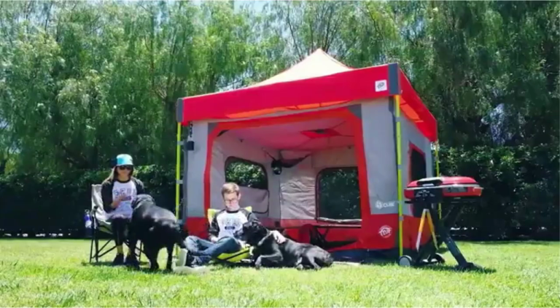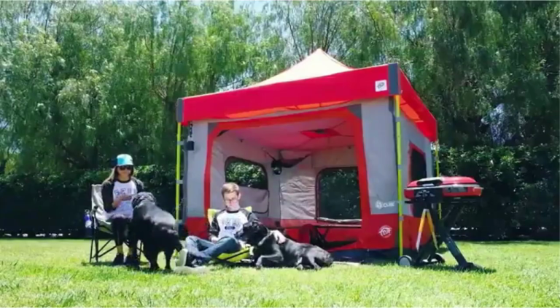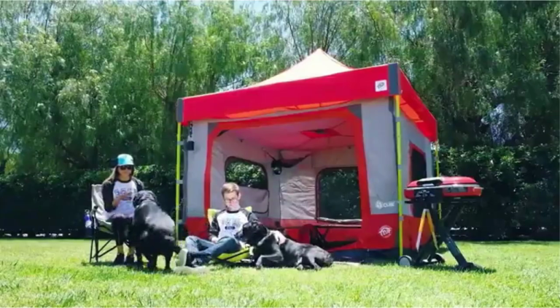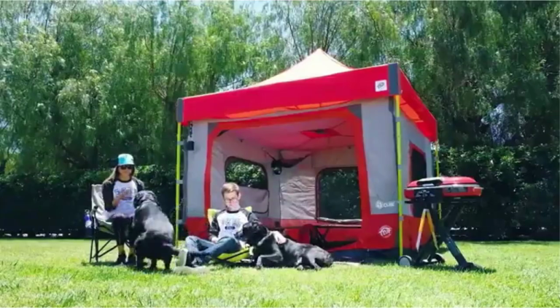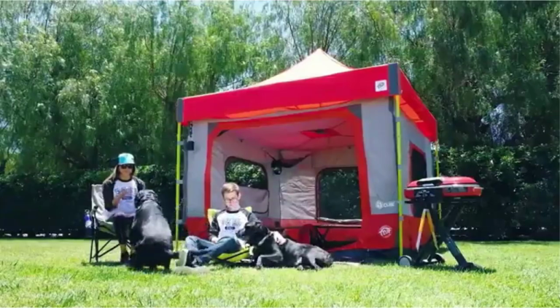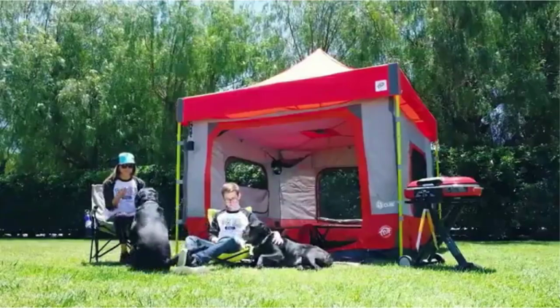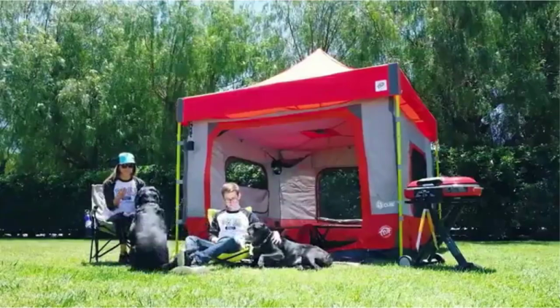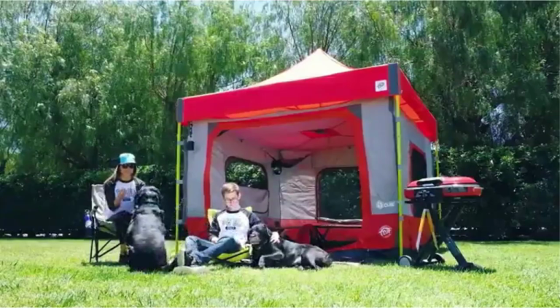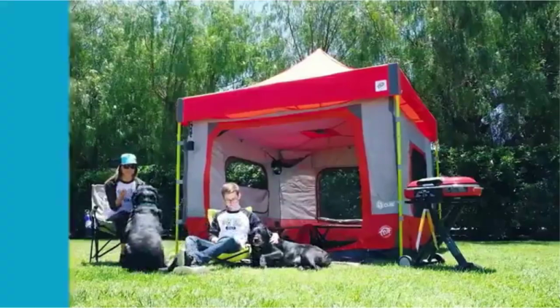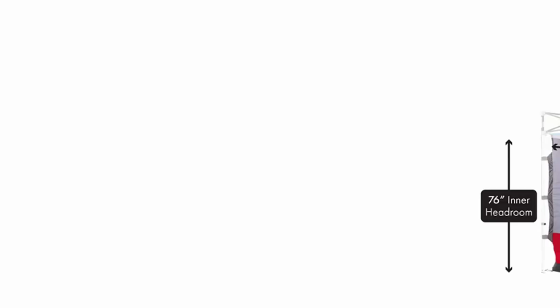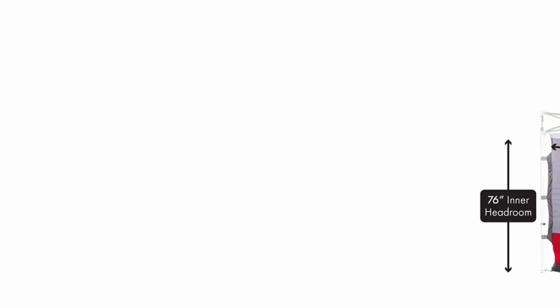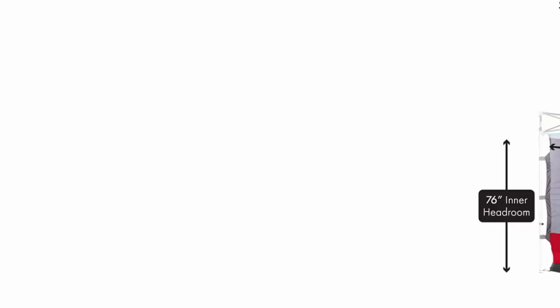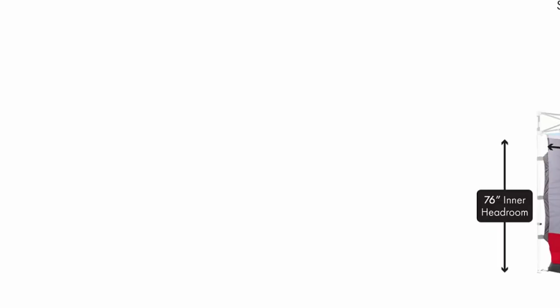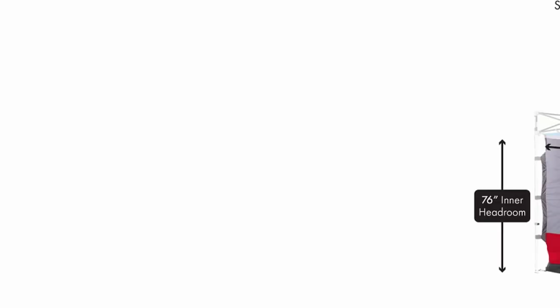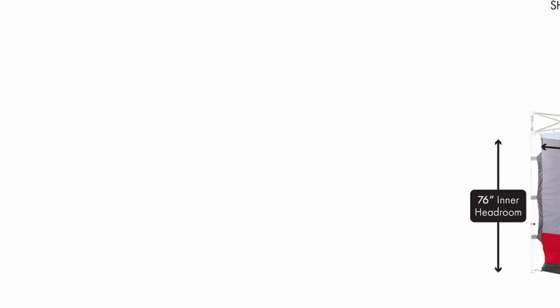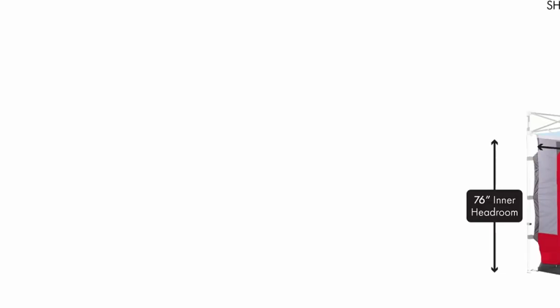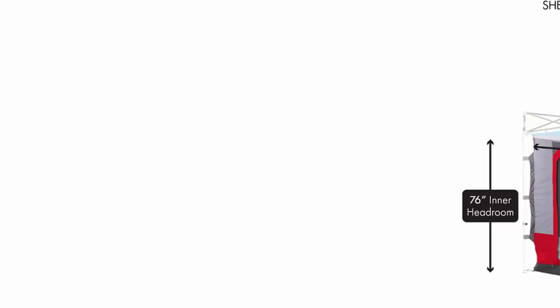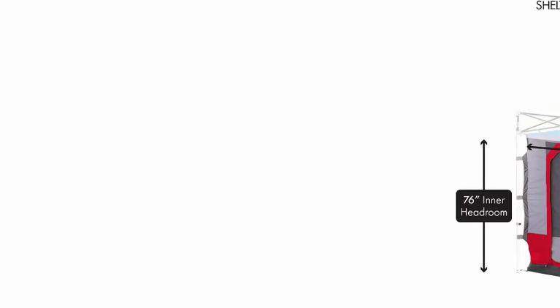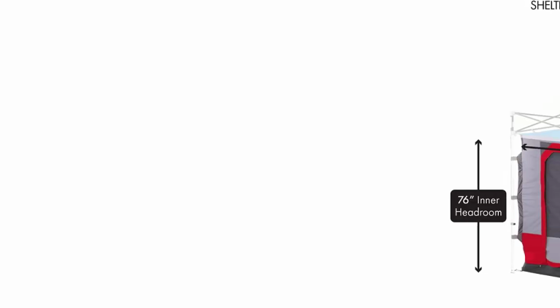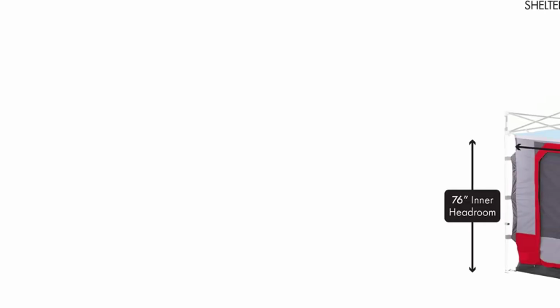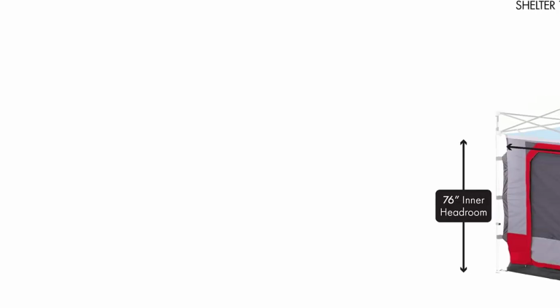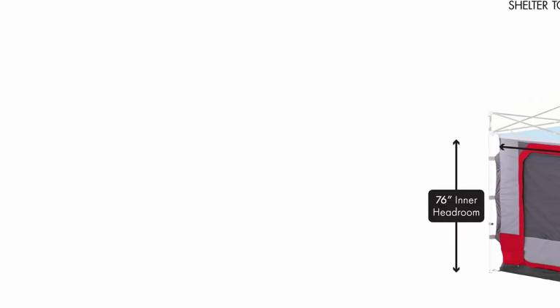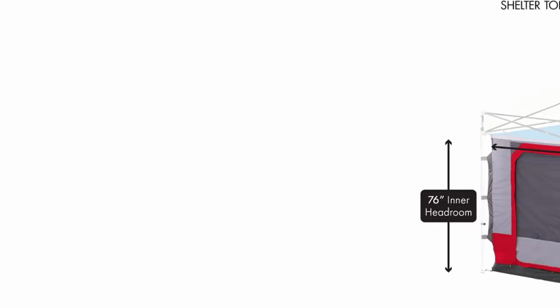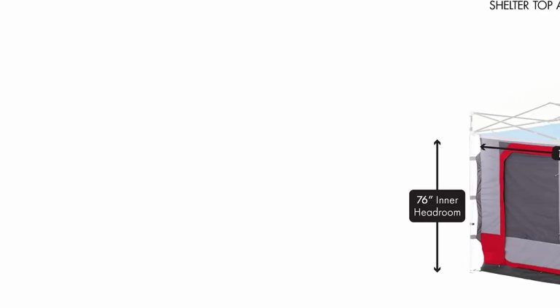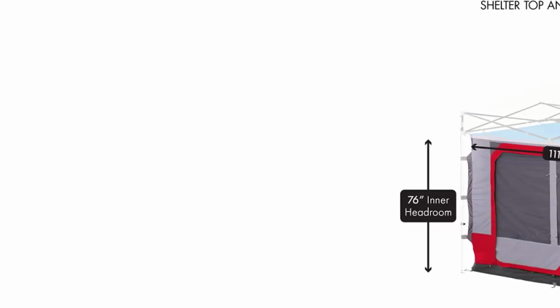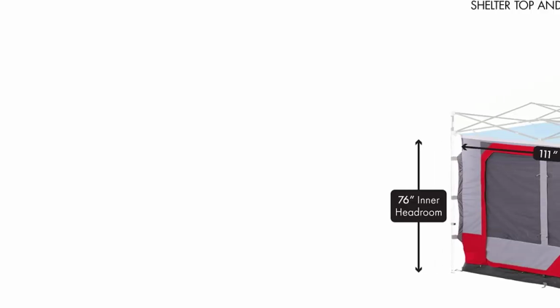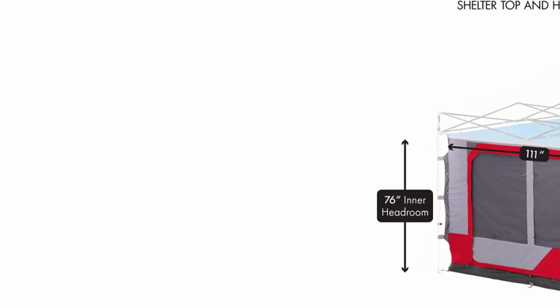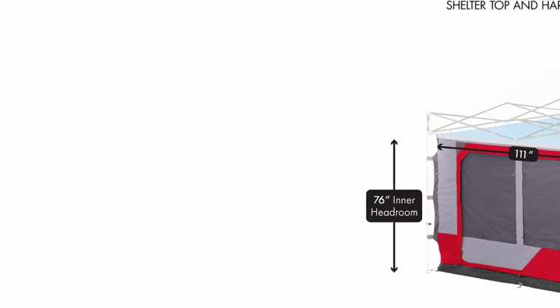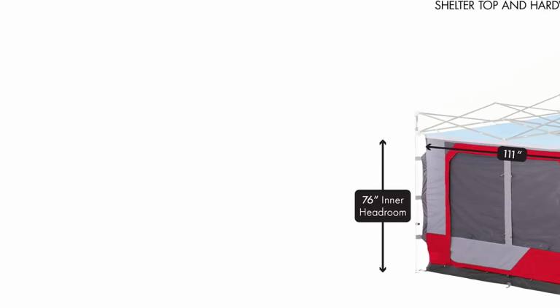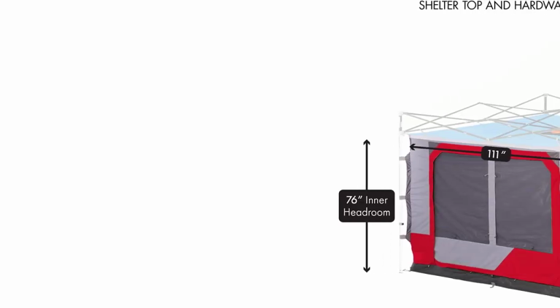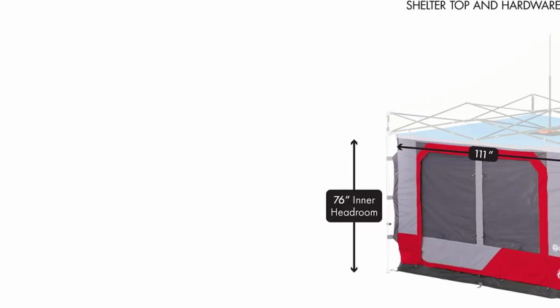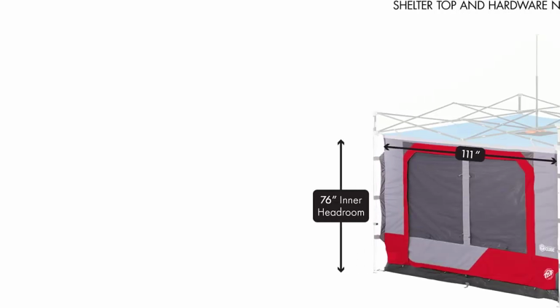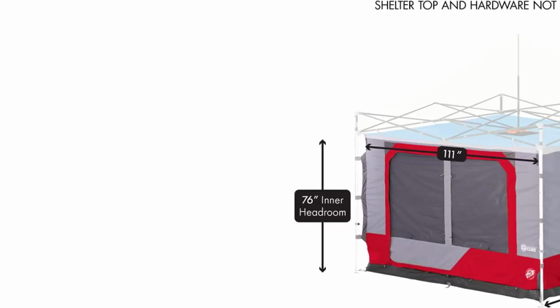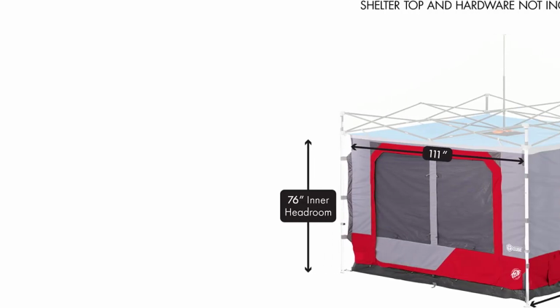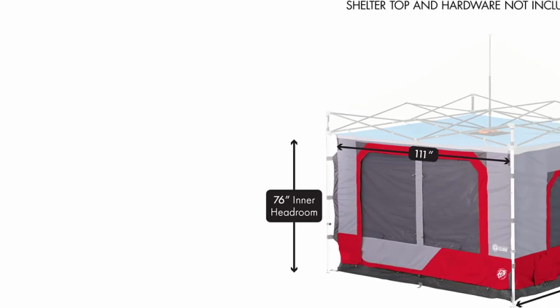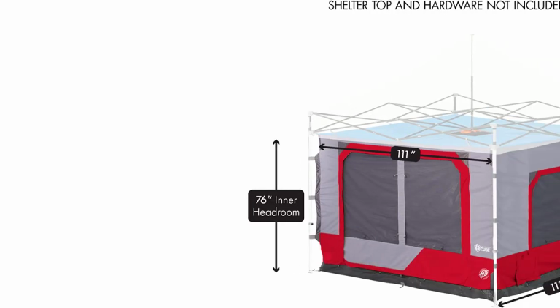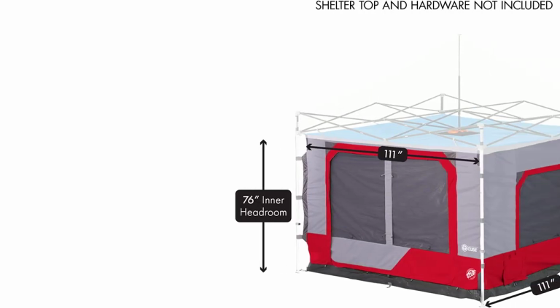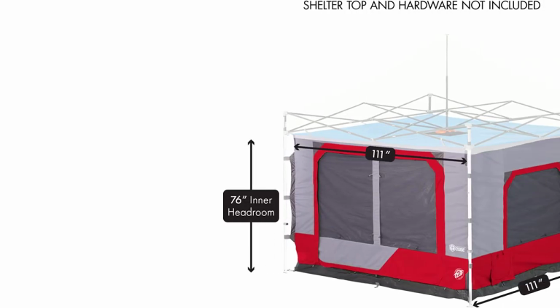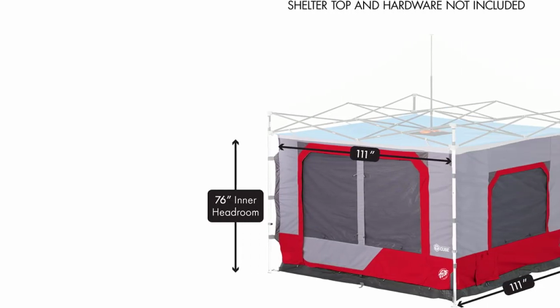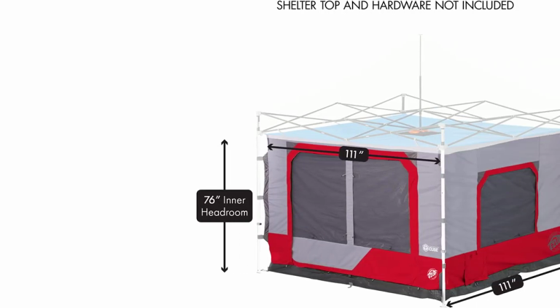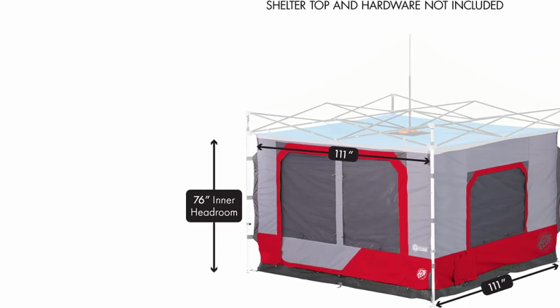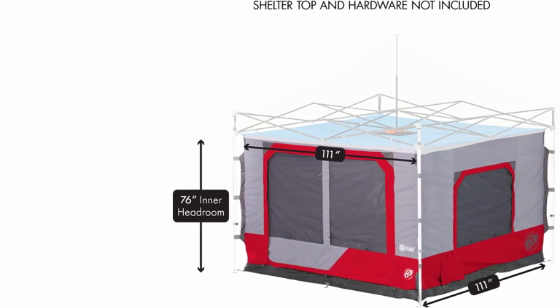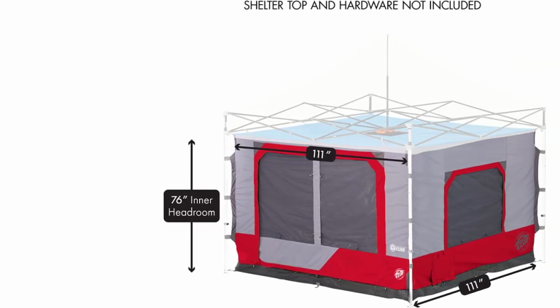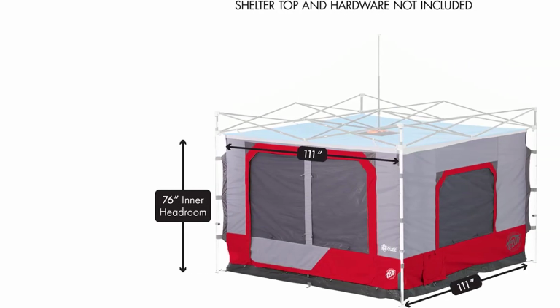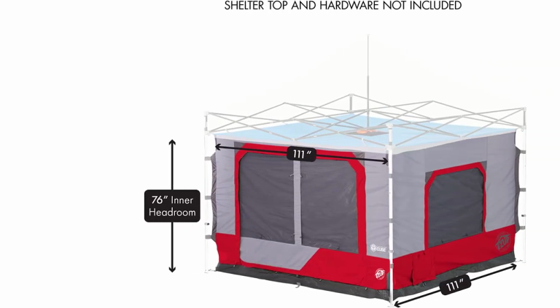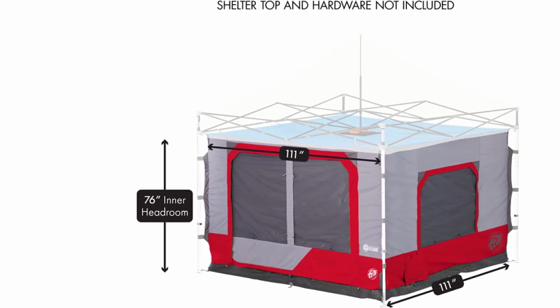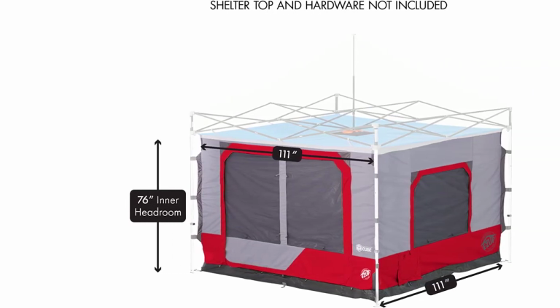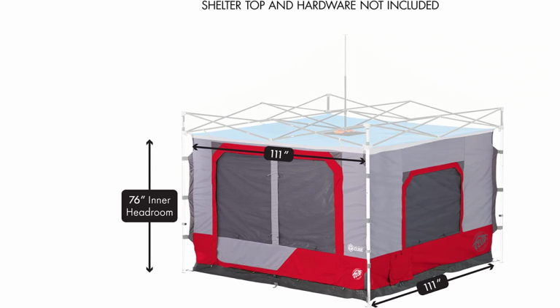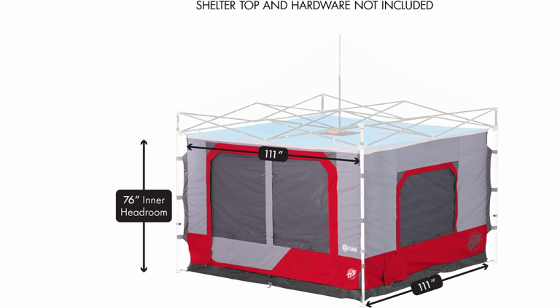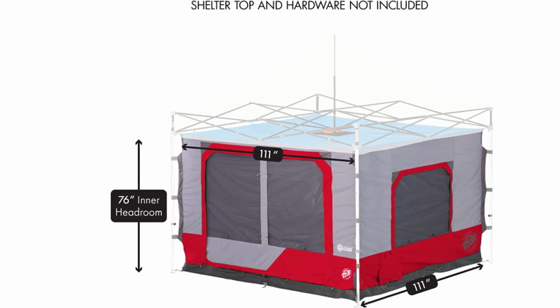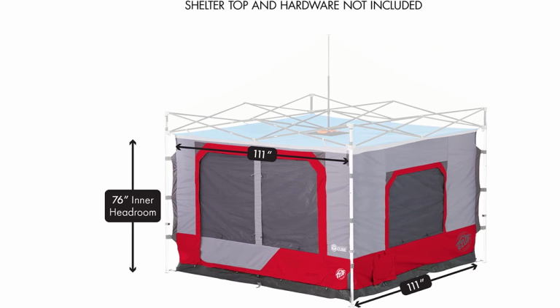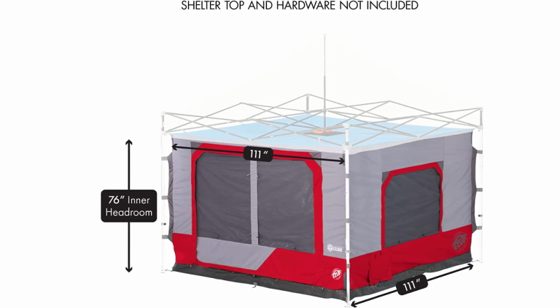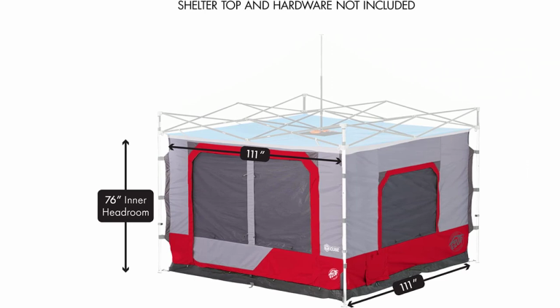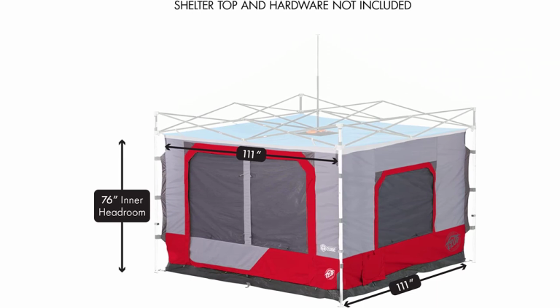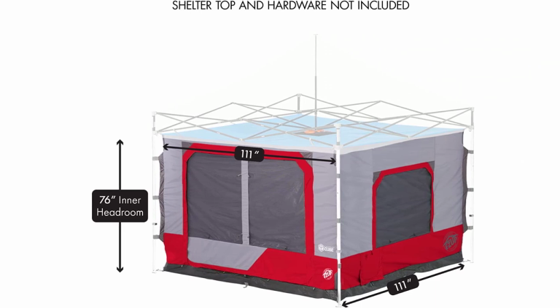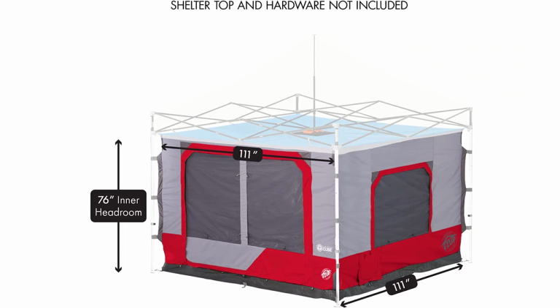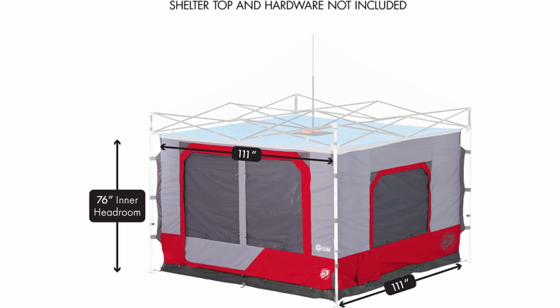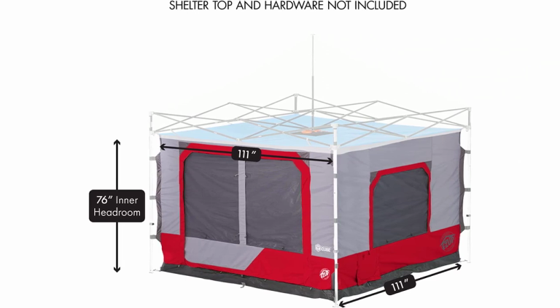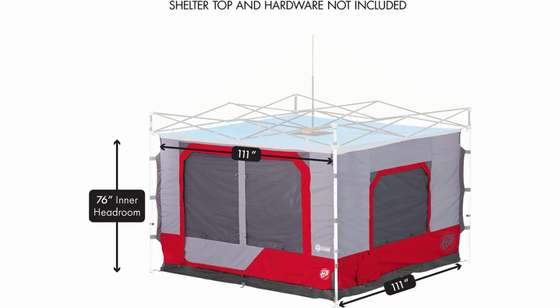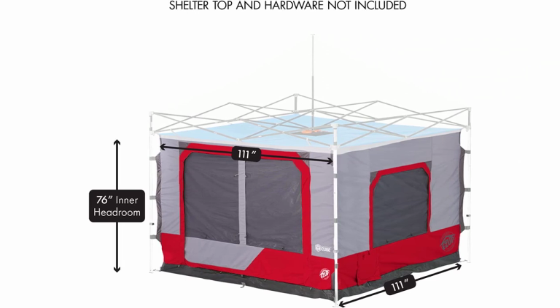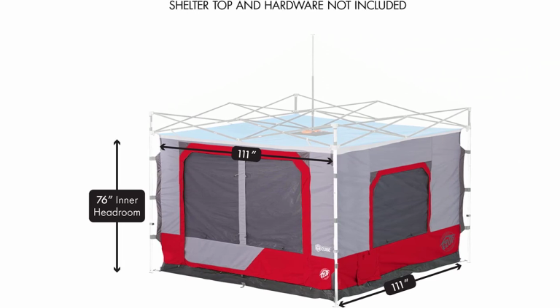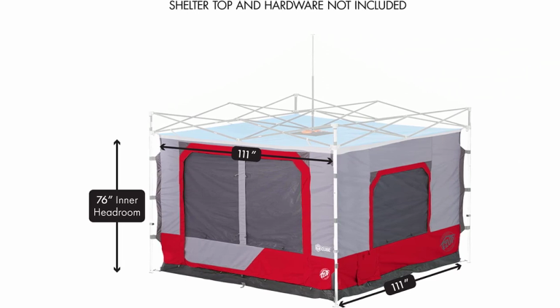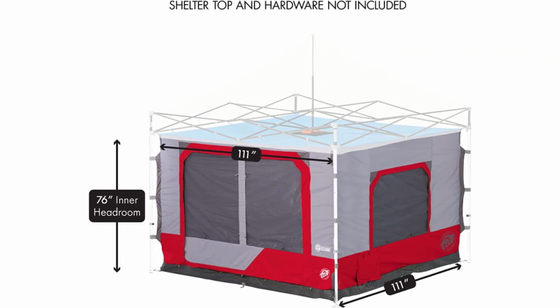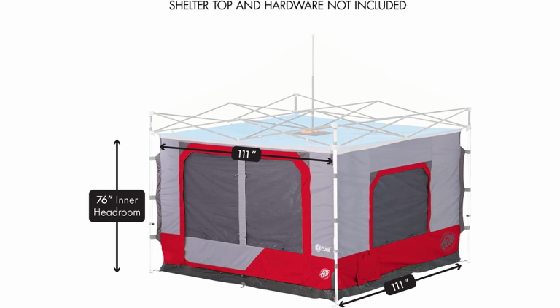Simply clip the cube into the legs and ceiling of your pop-up canopy, stake it down, and you've got a super-spacious, super-tall shelter ready to go.